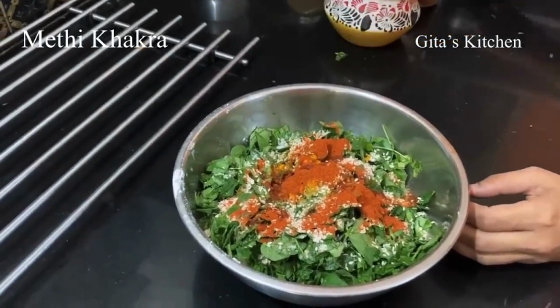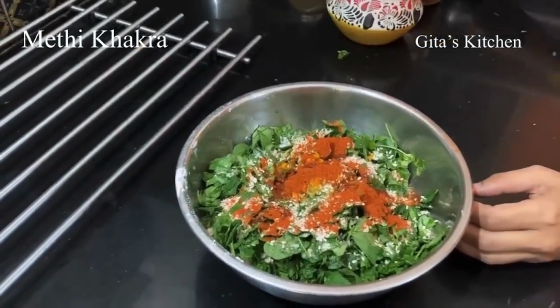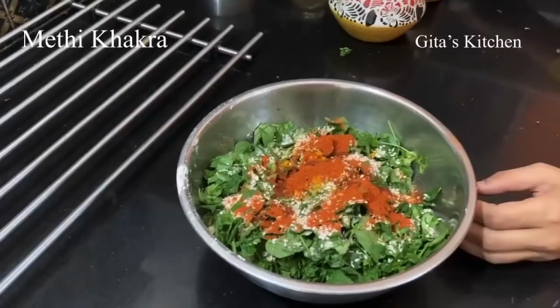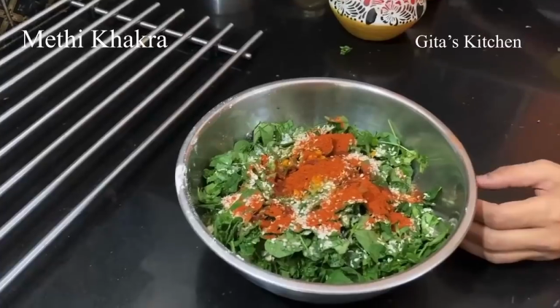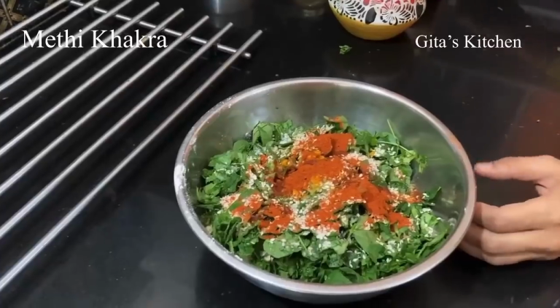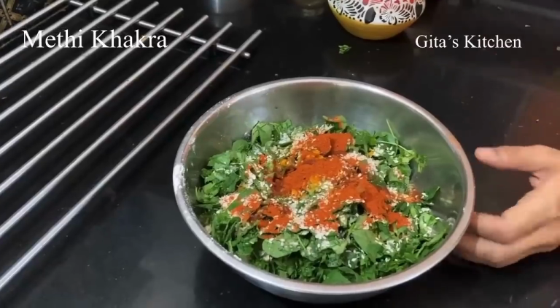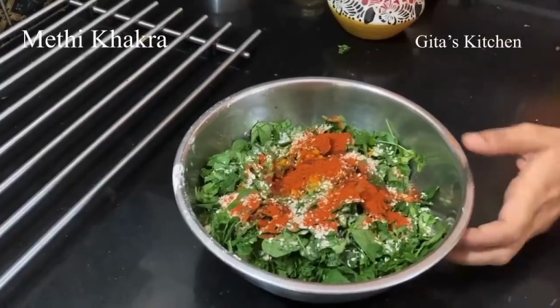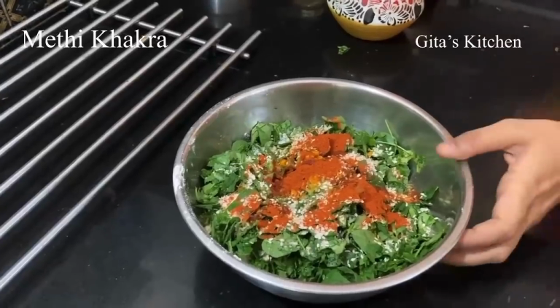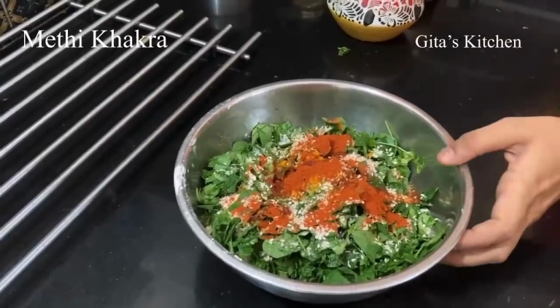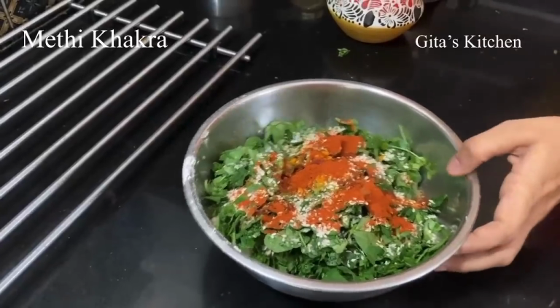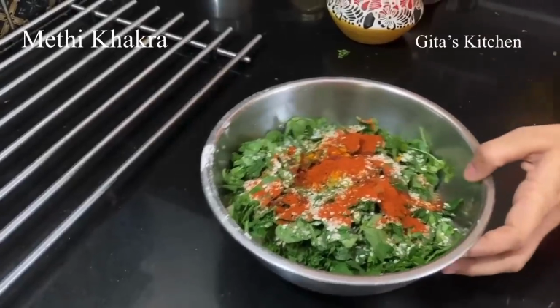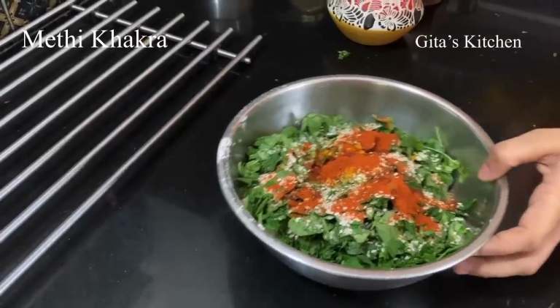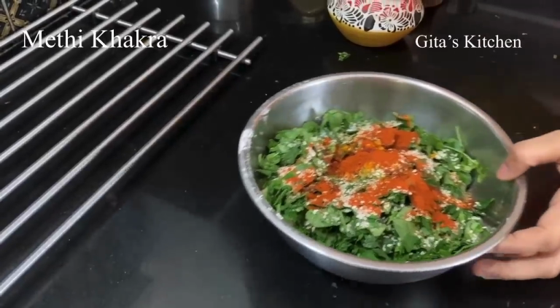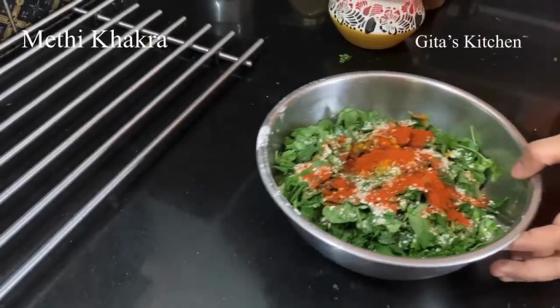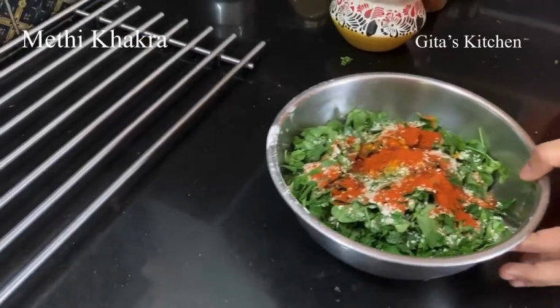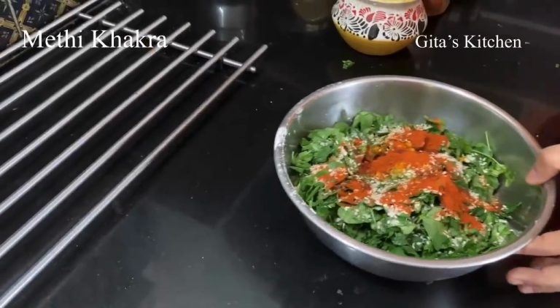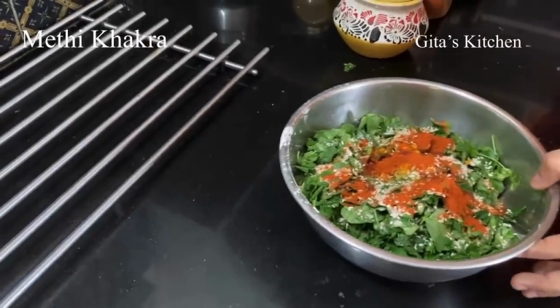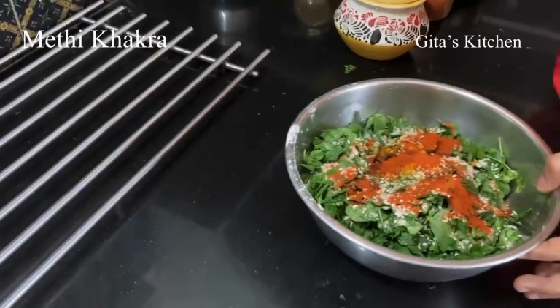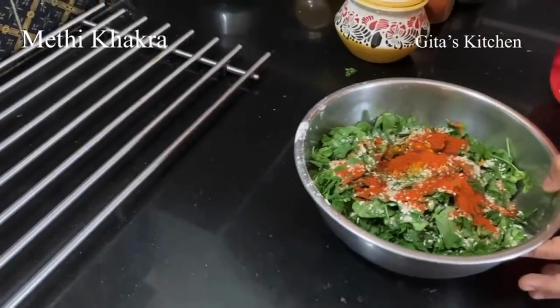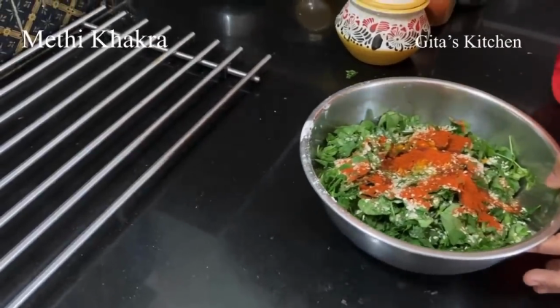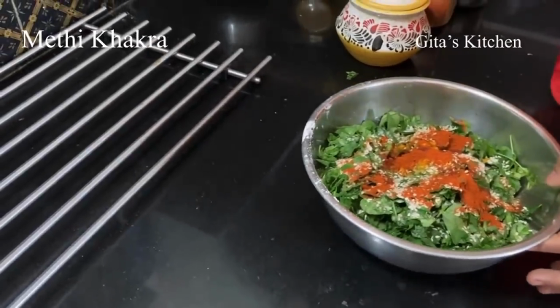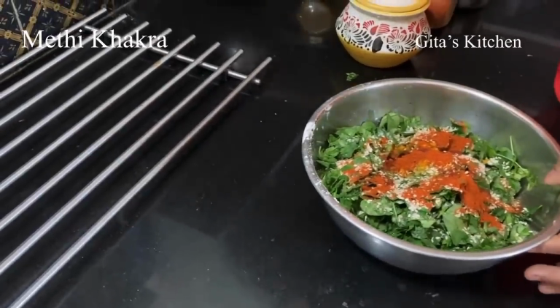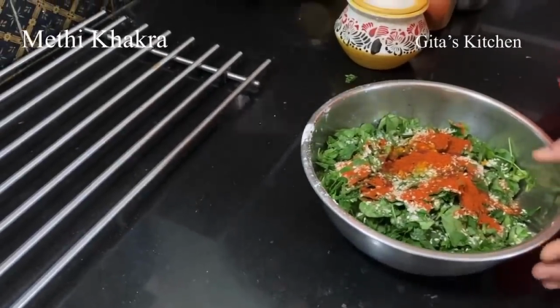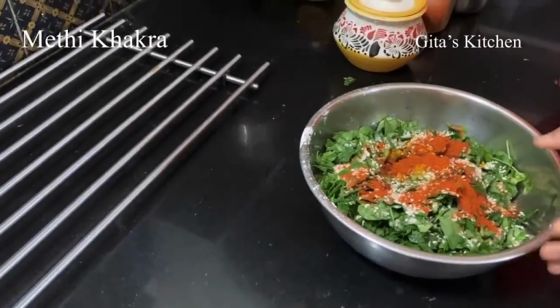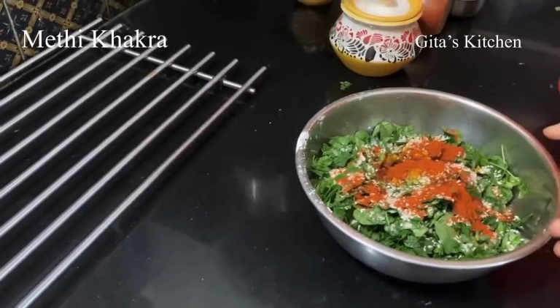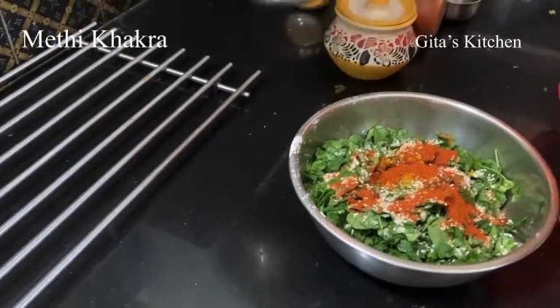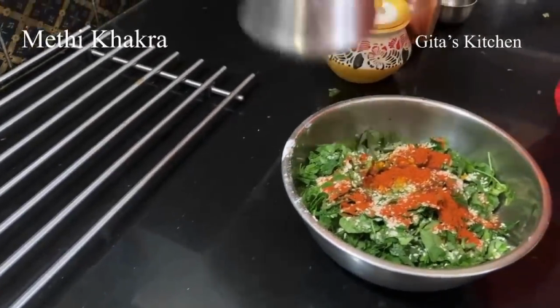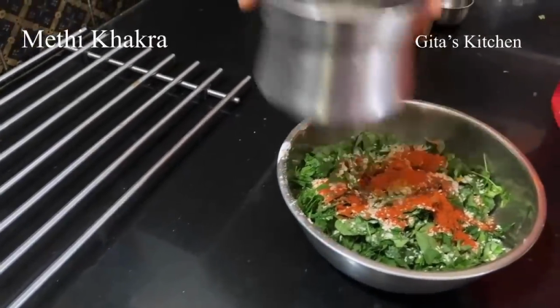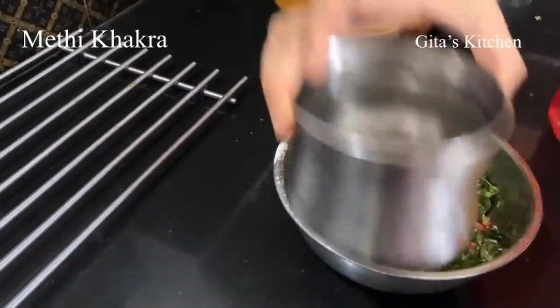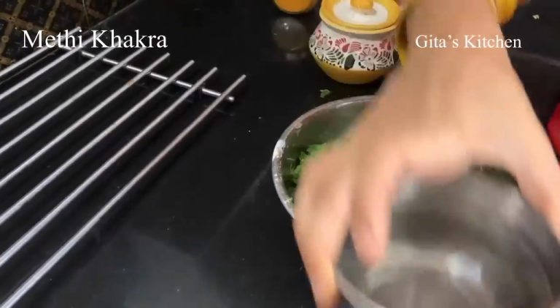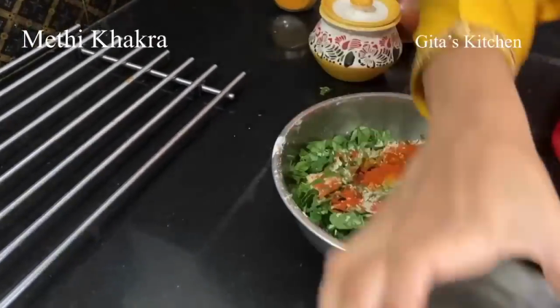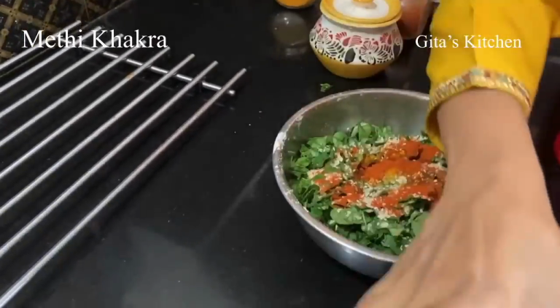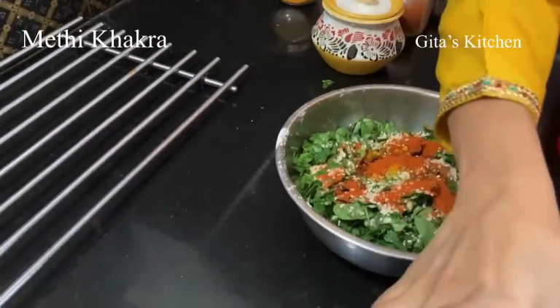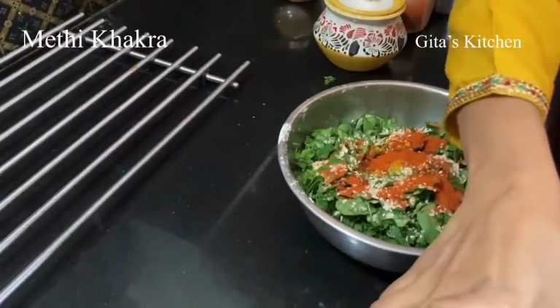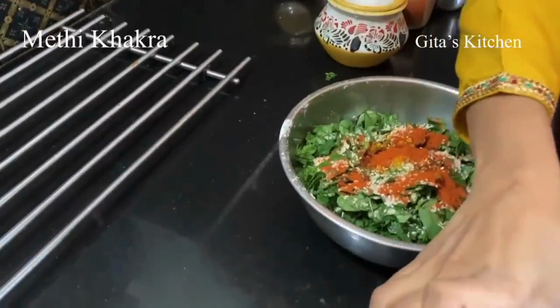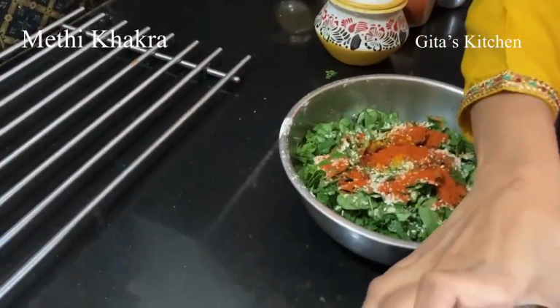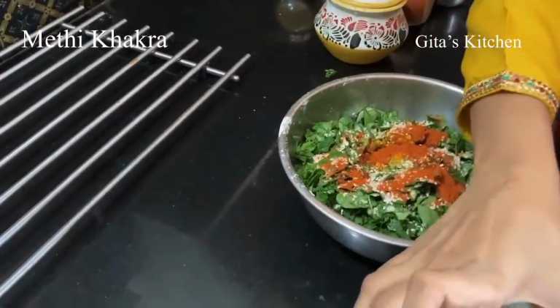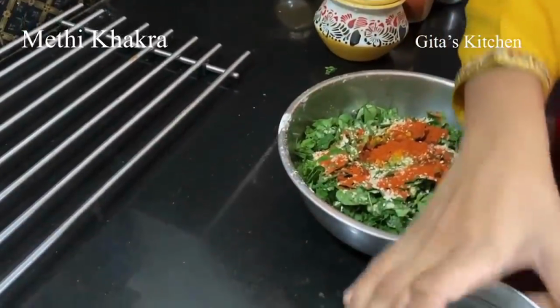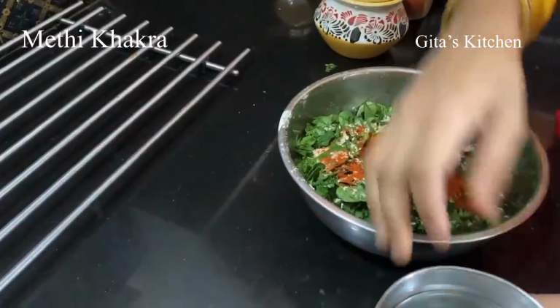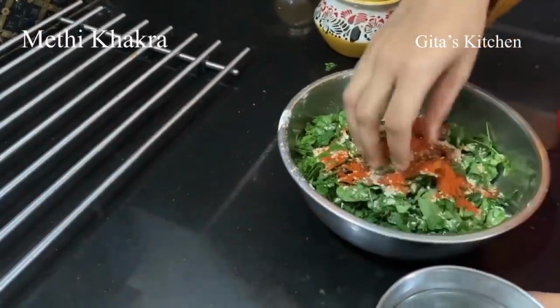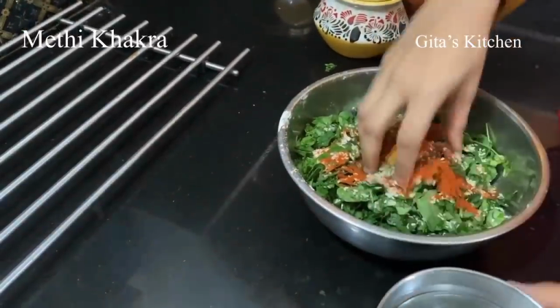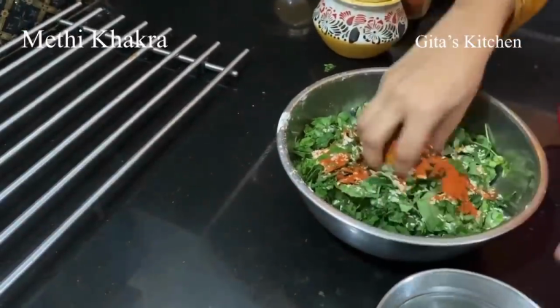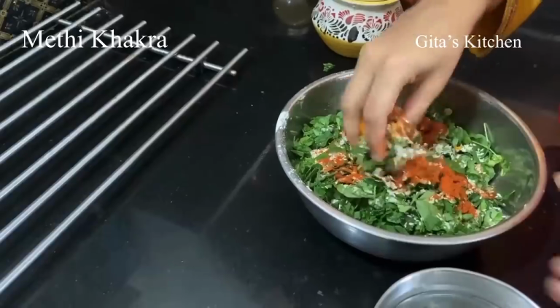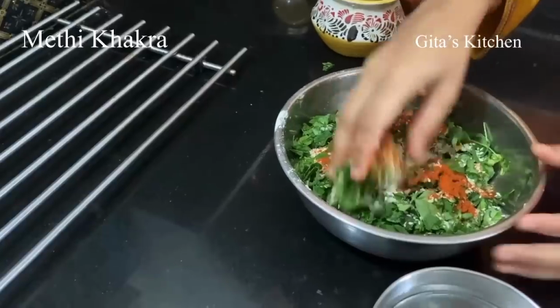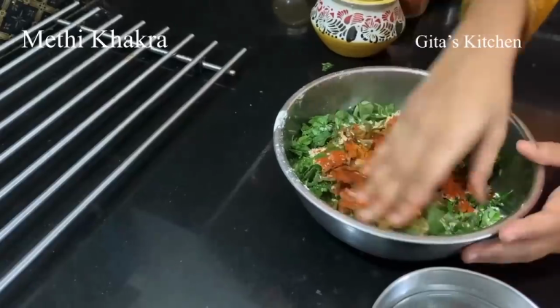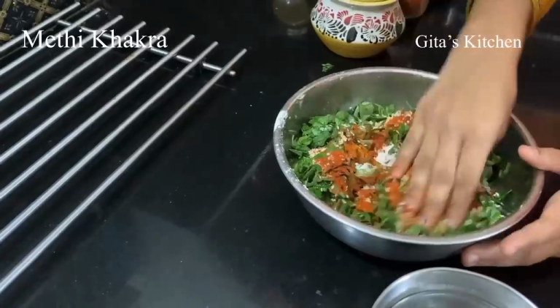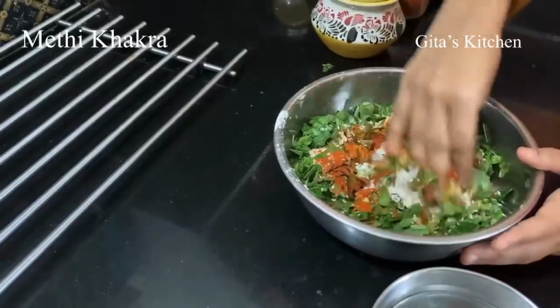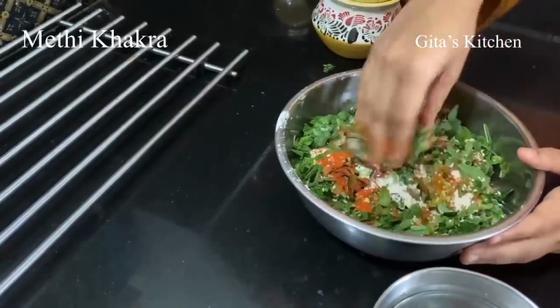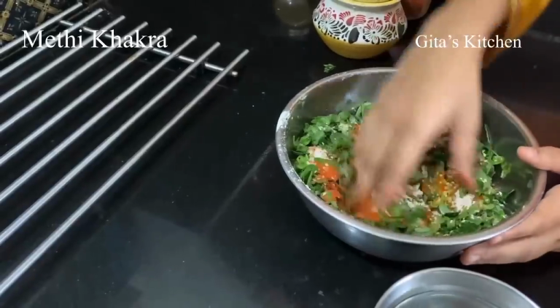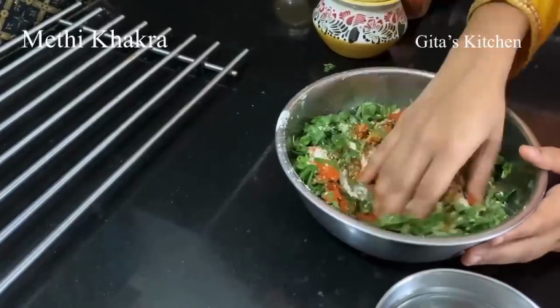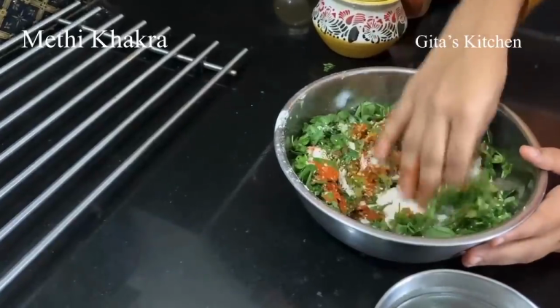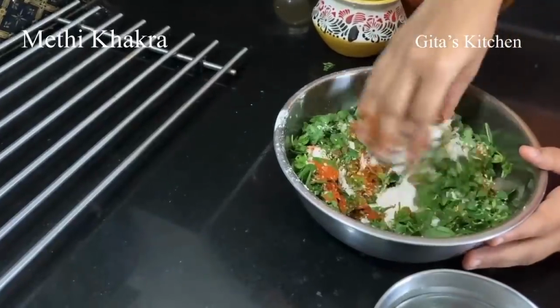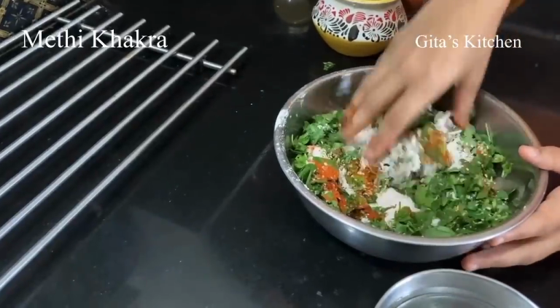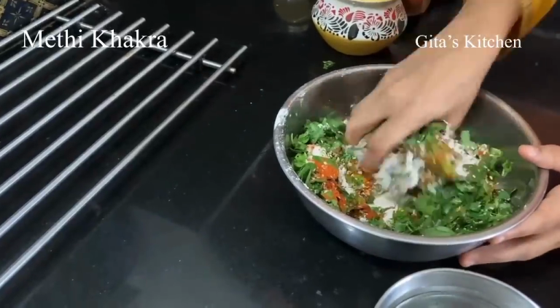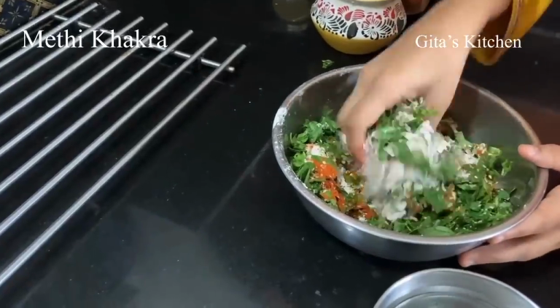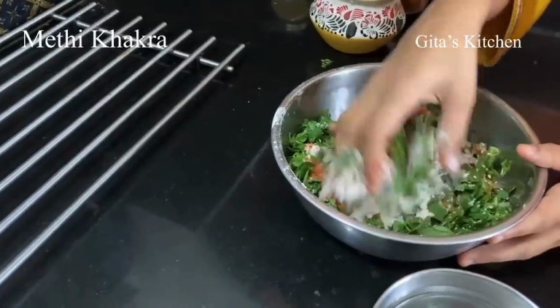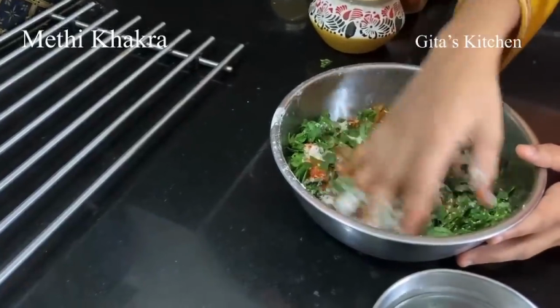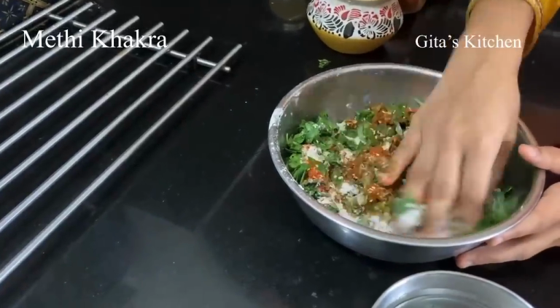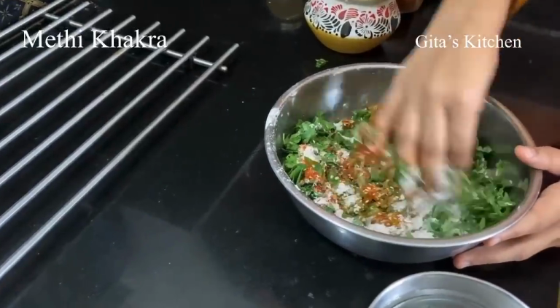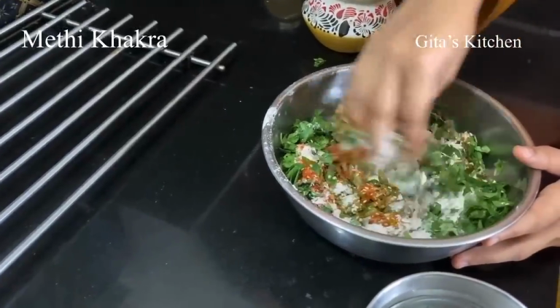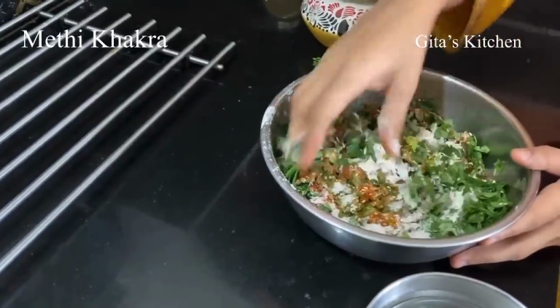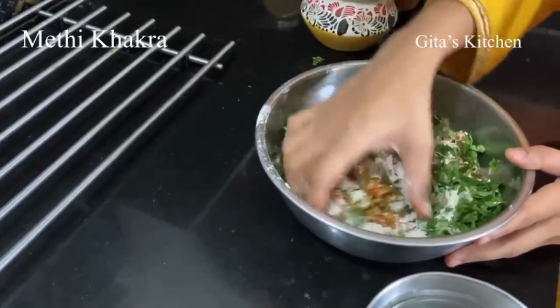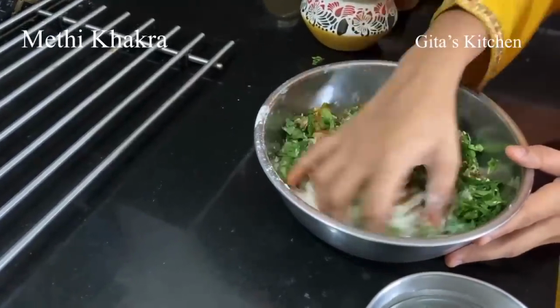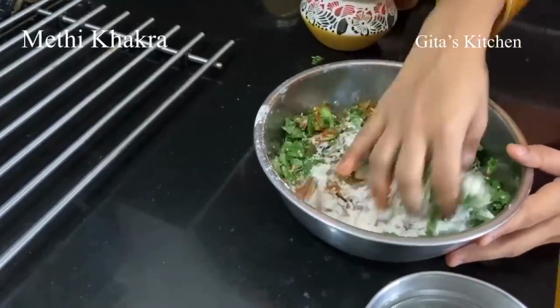We will take a little water and knead the dough. It should be of a semi-soft consistency.